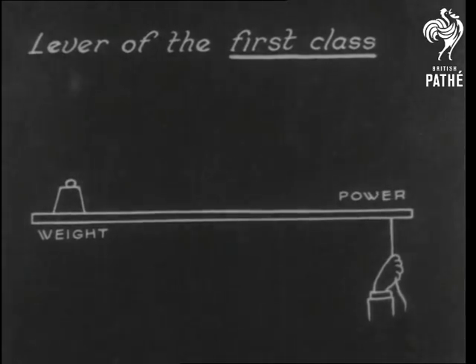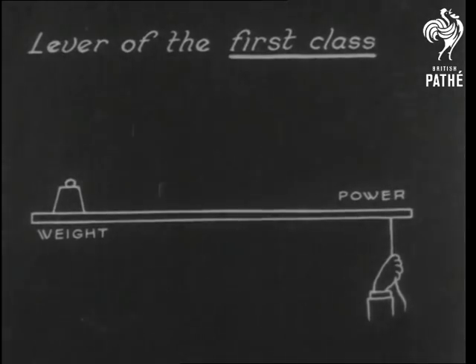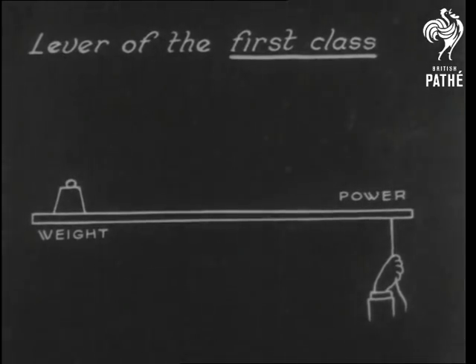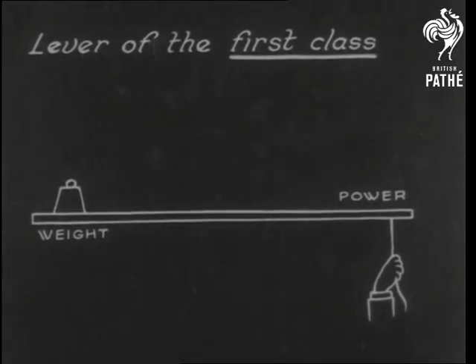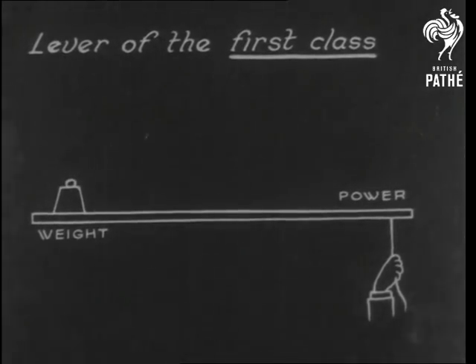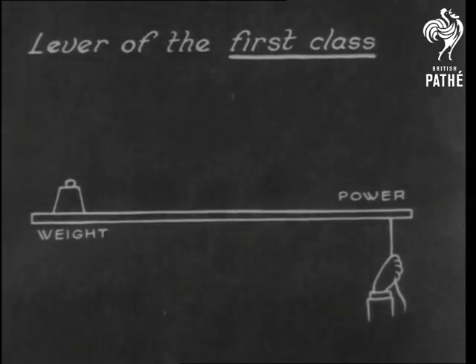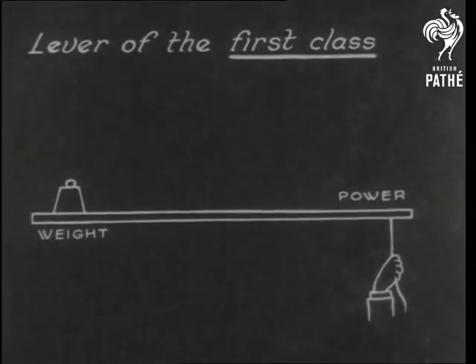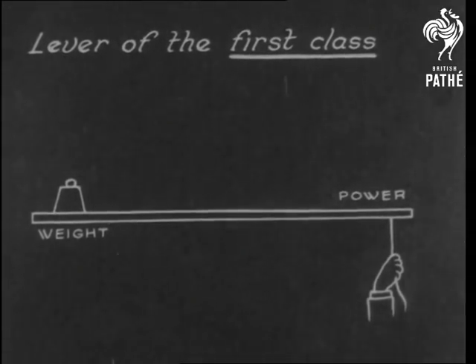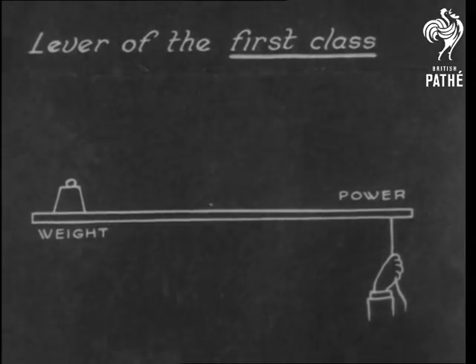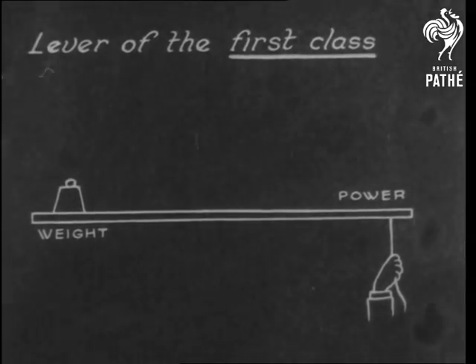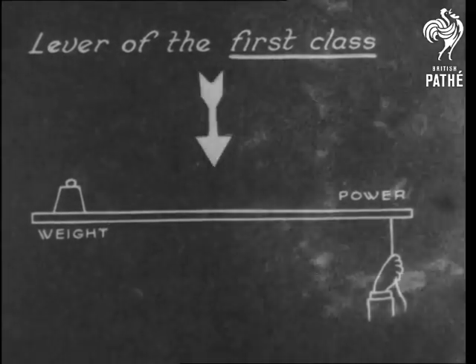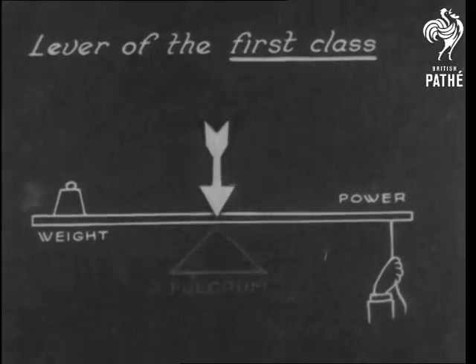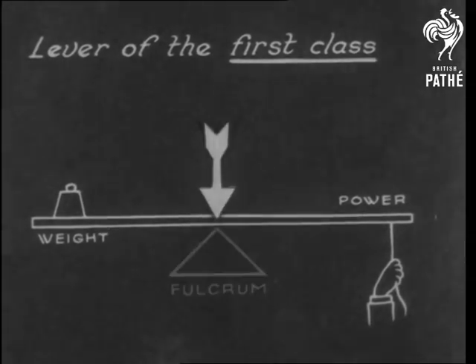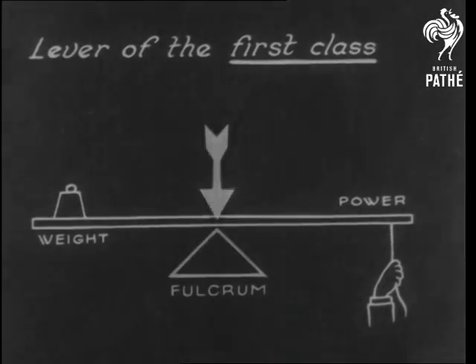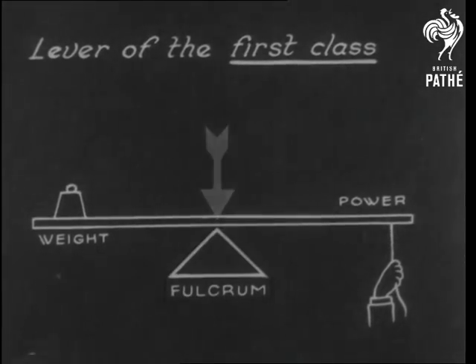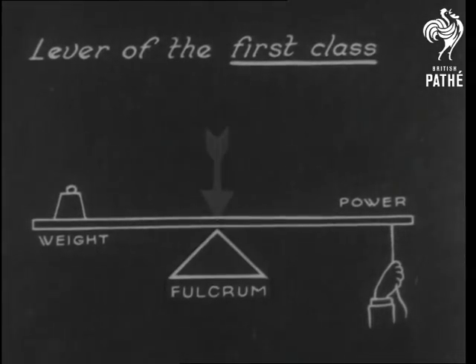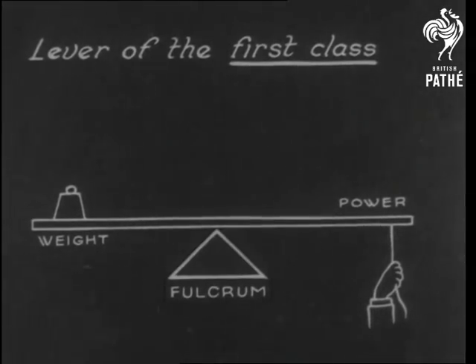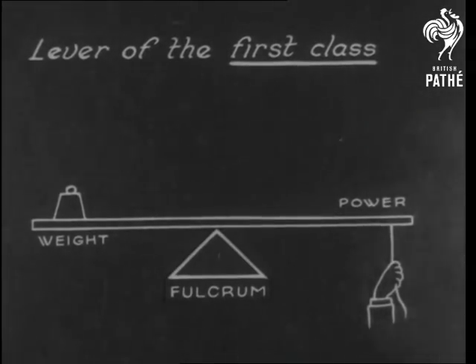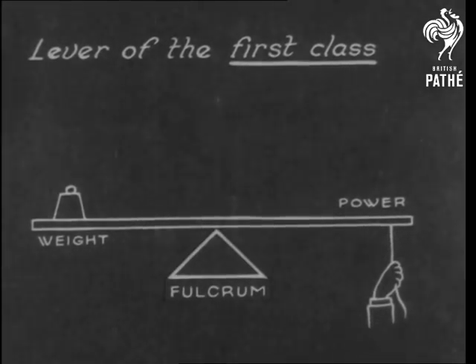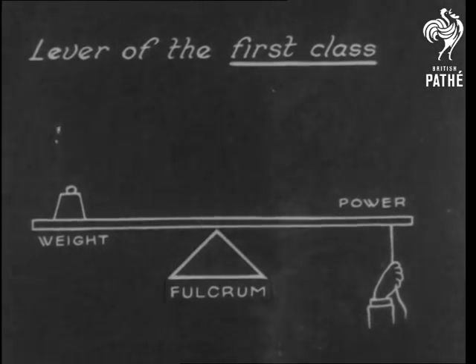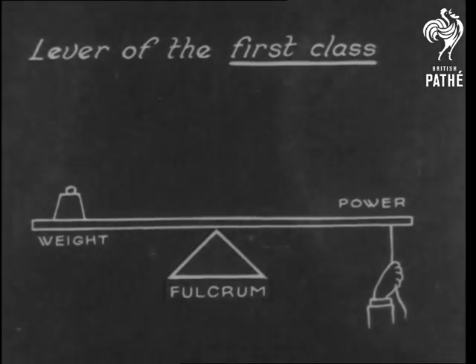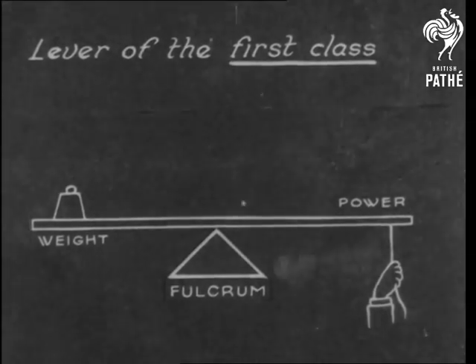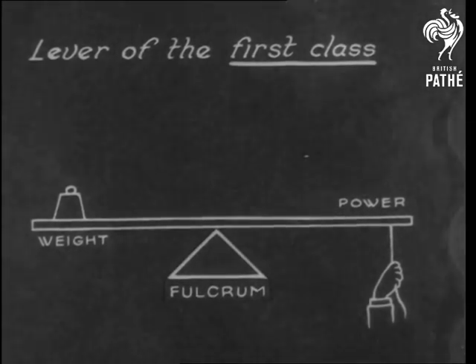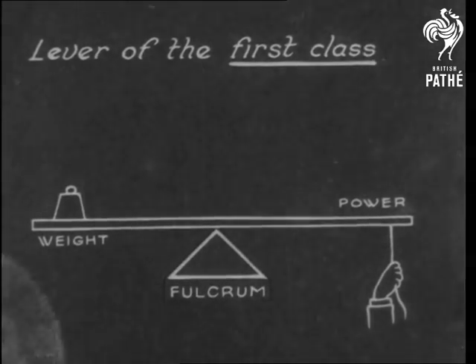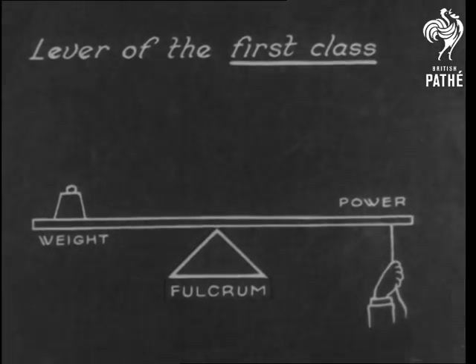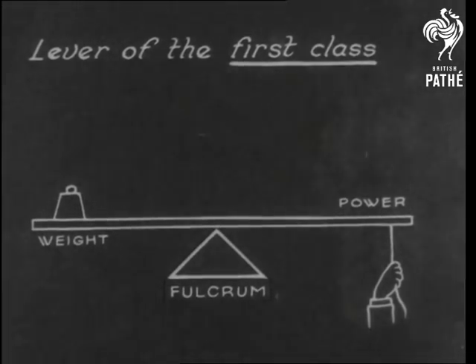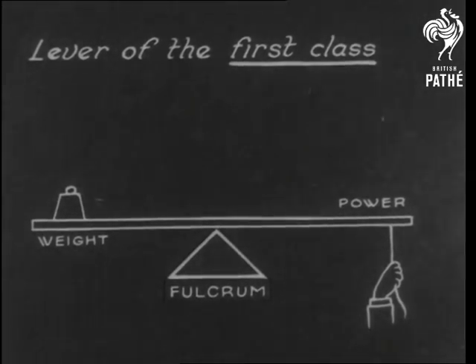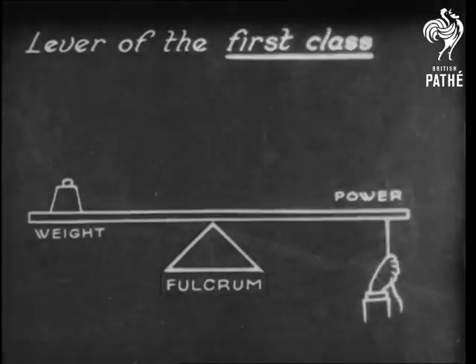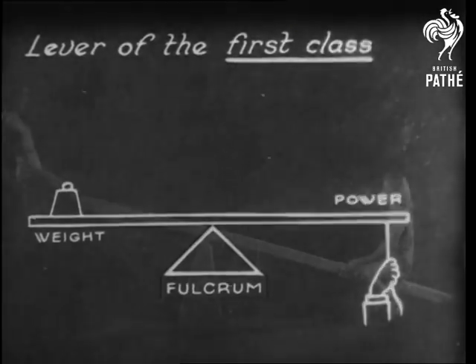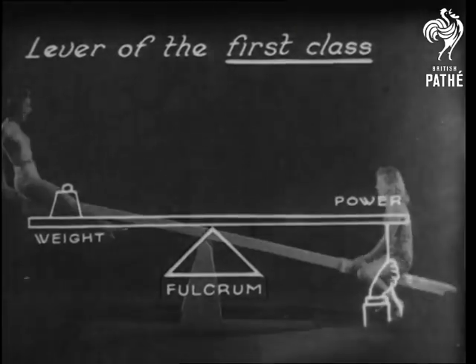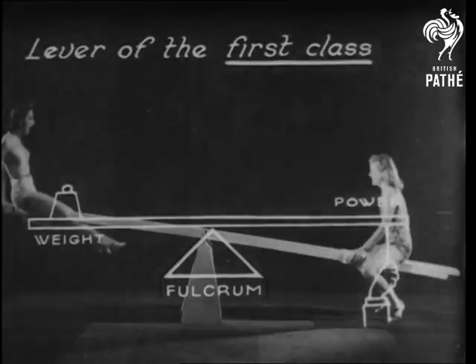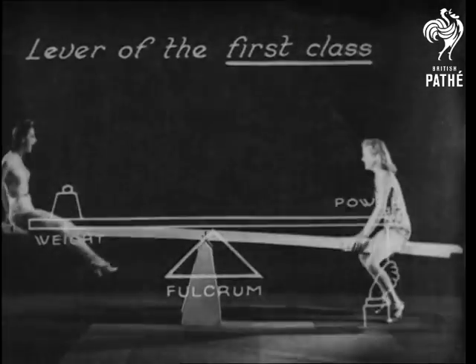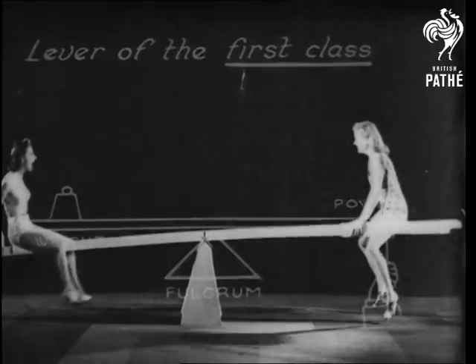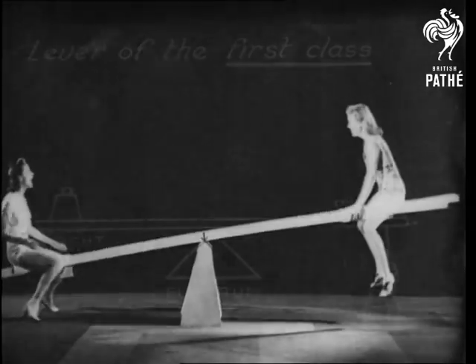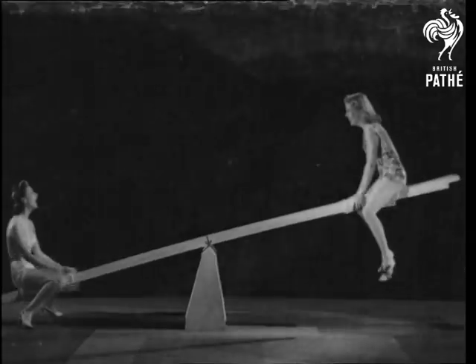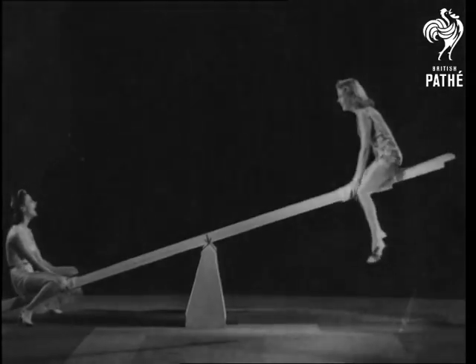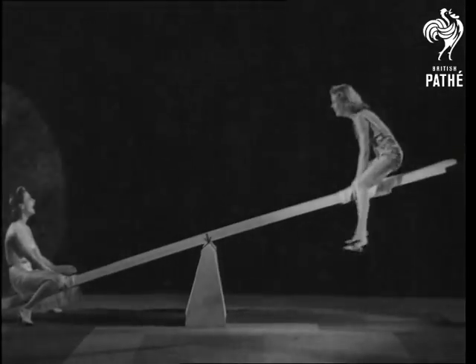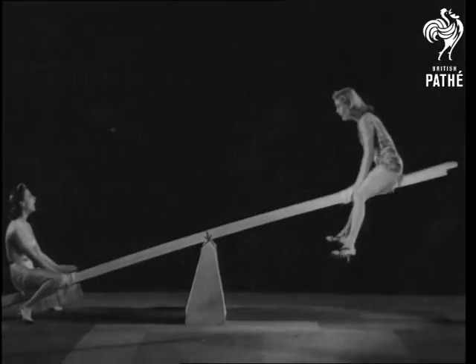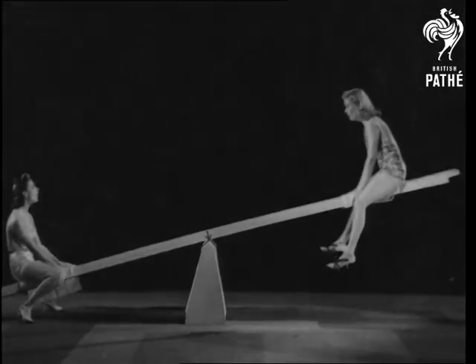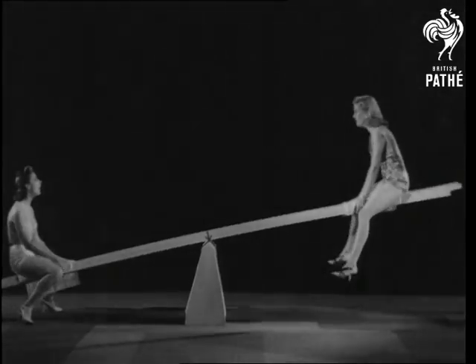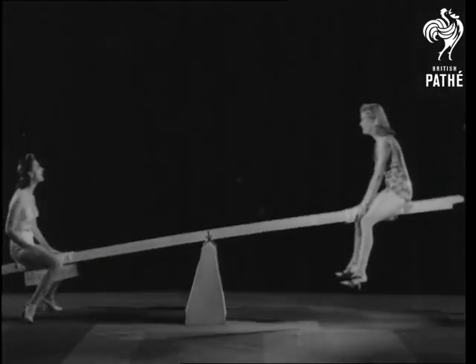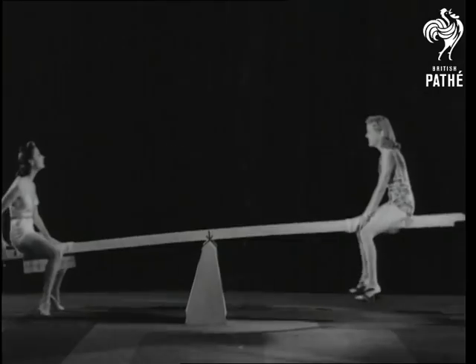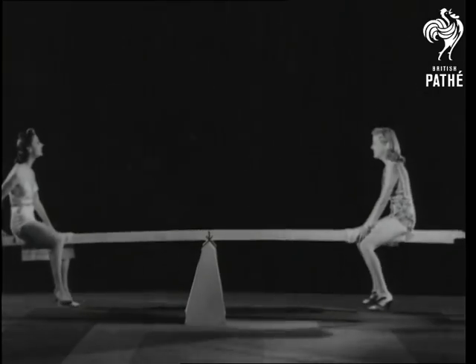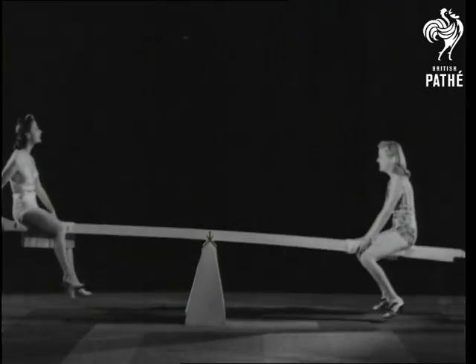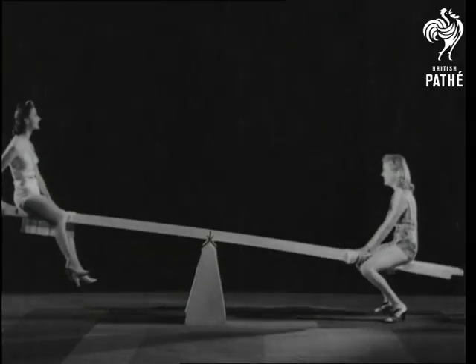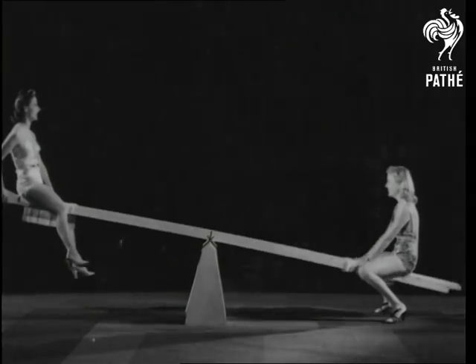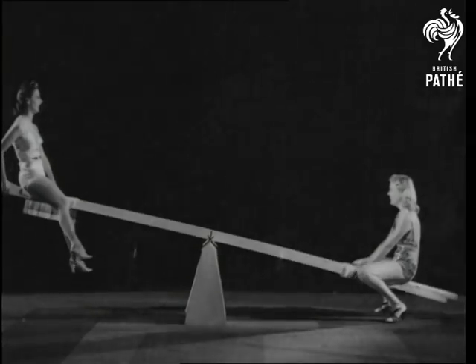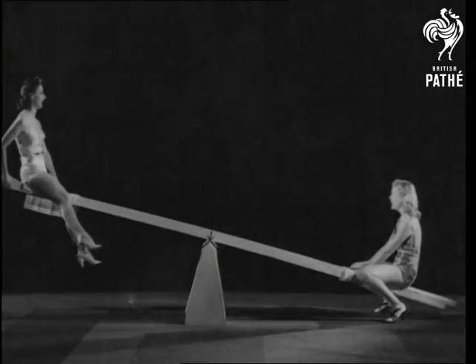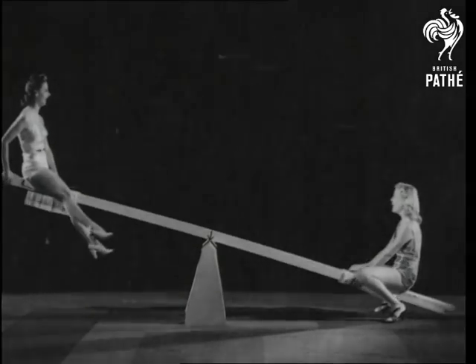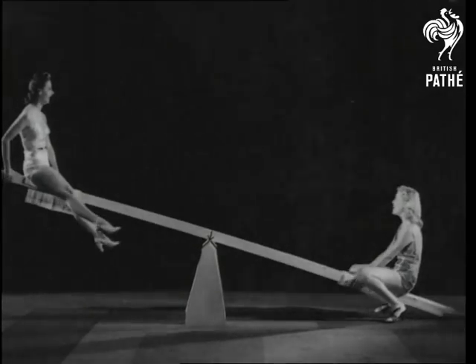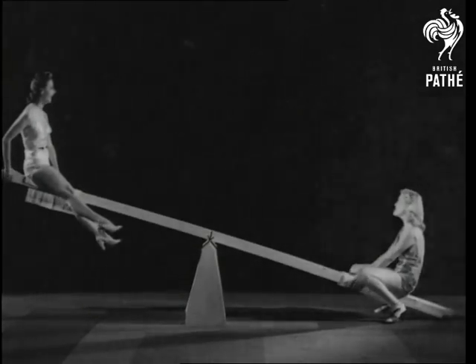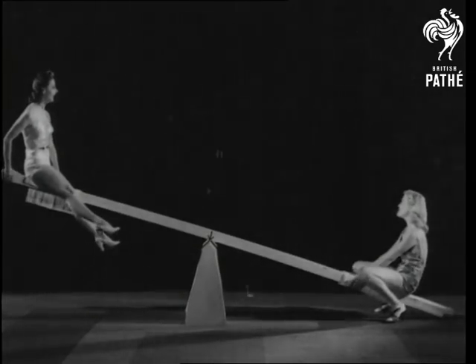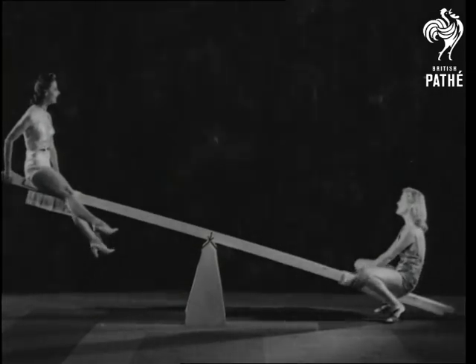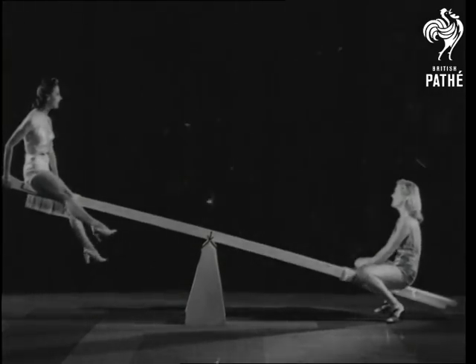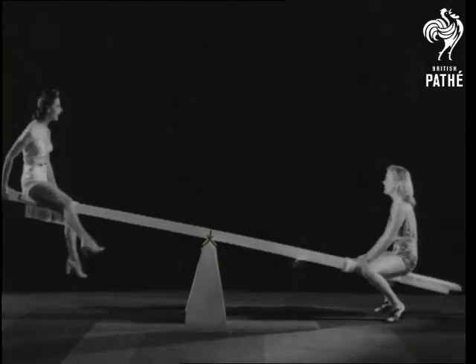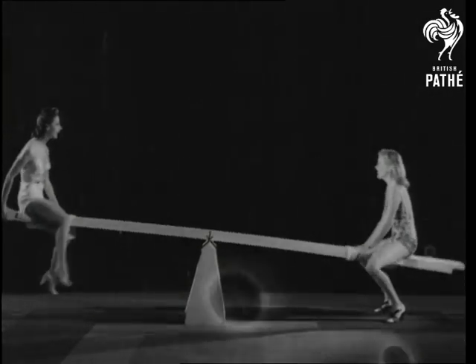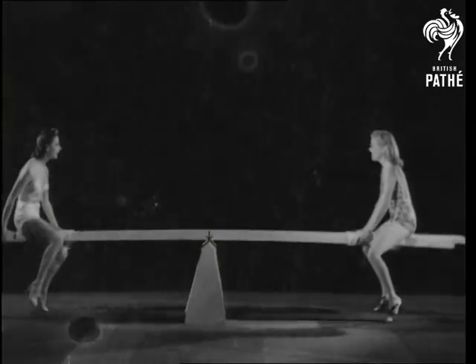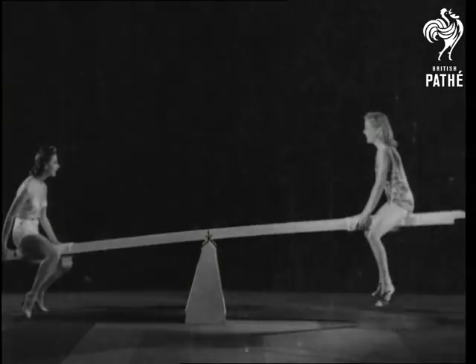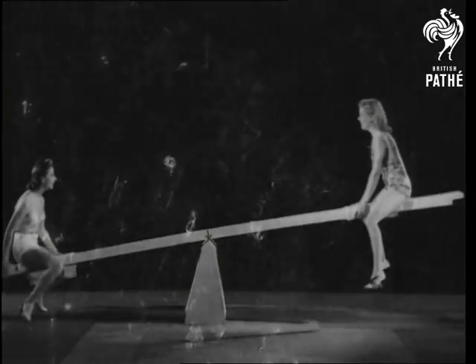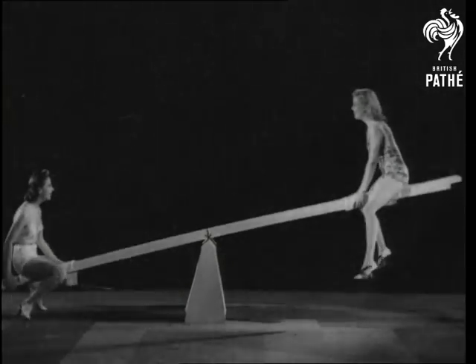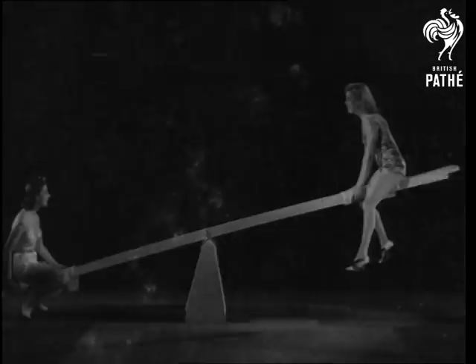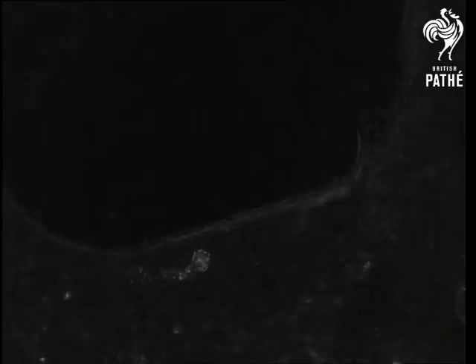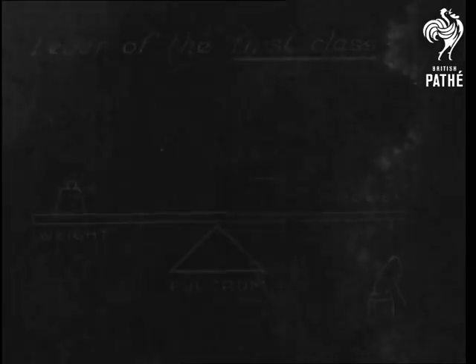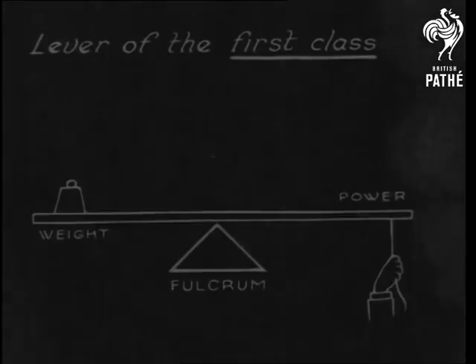There are three kinds and they all need a fulcrum or pivot to work them. In the first class is the lever with the fulcrum in the middle, like a familiar seesaw.